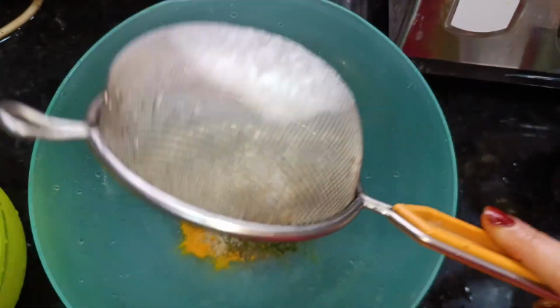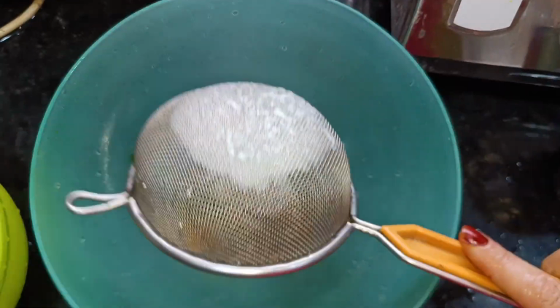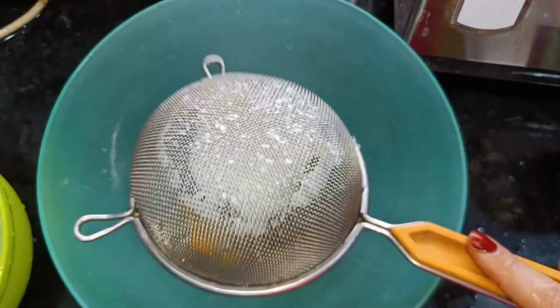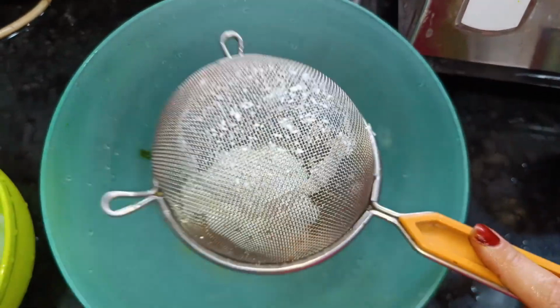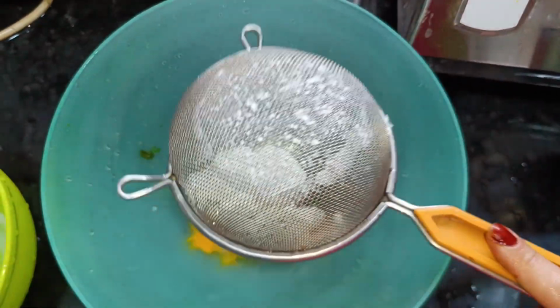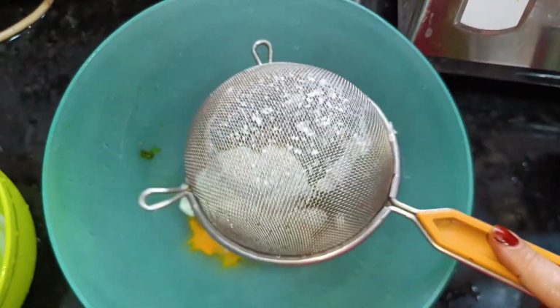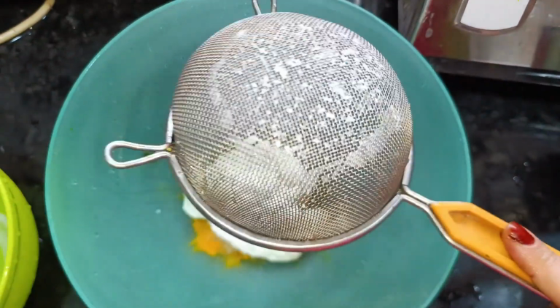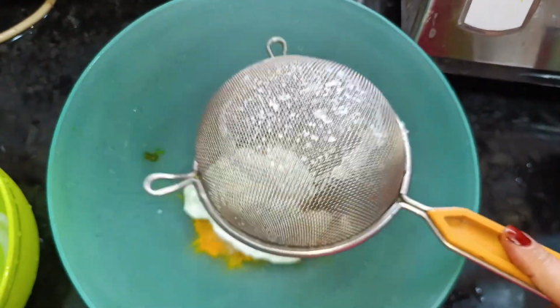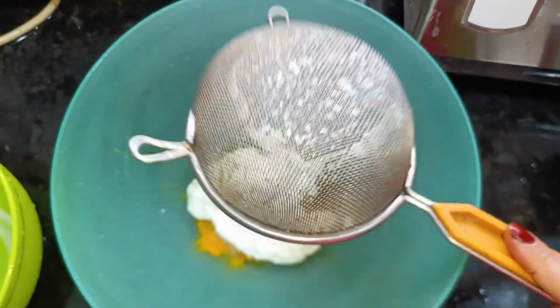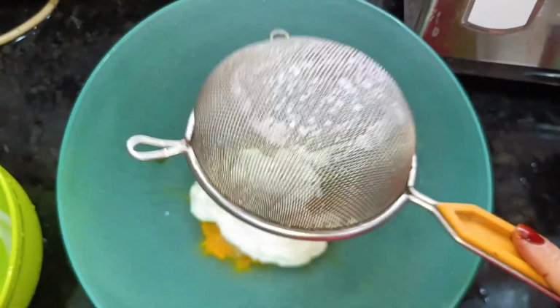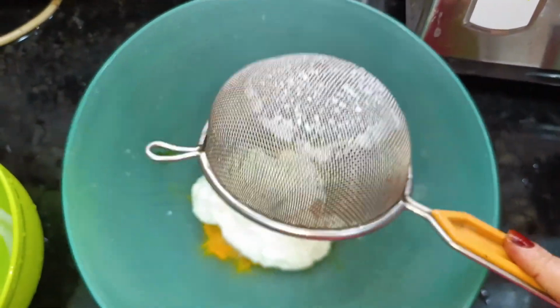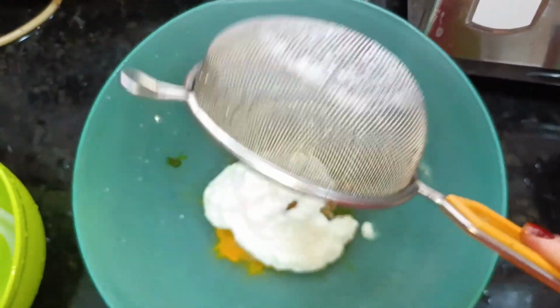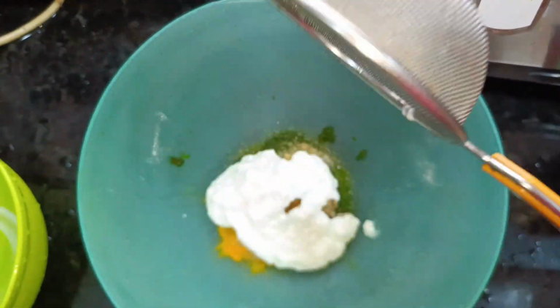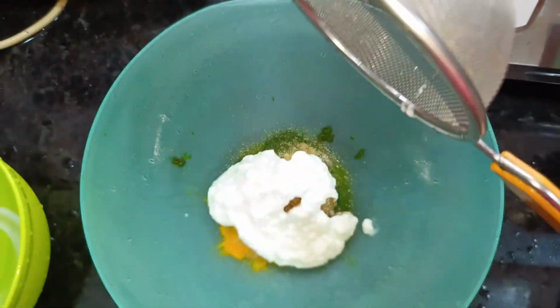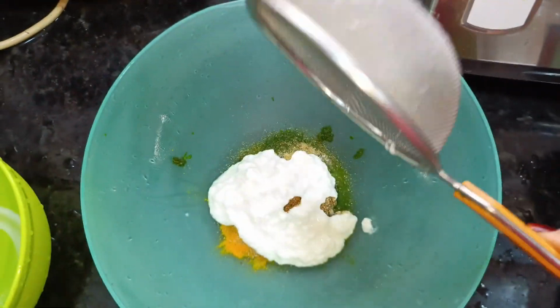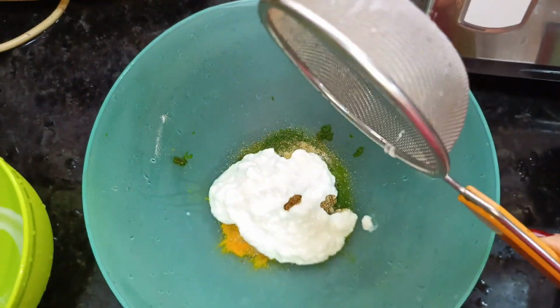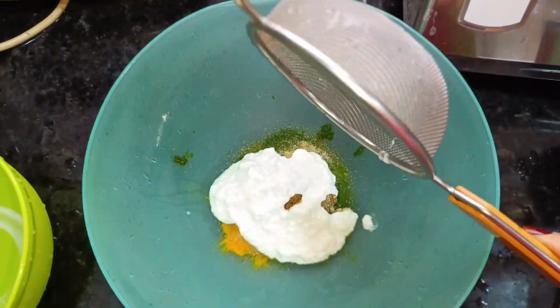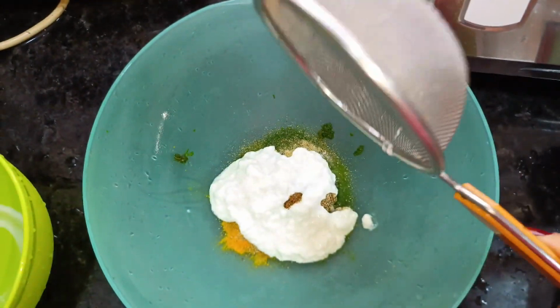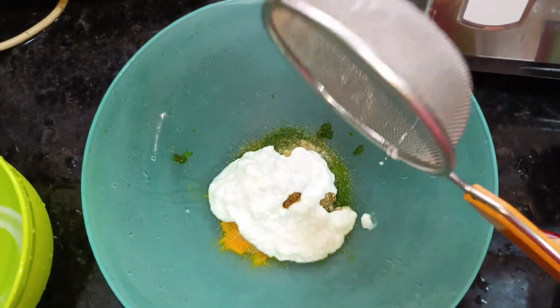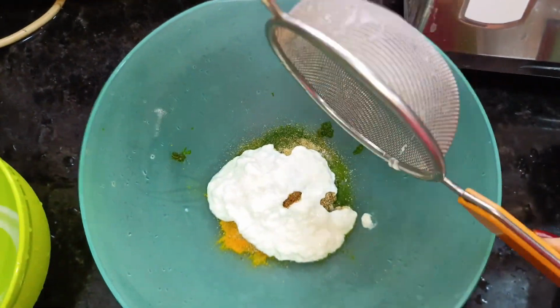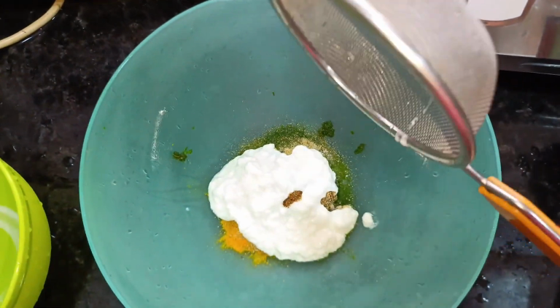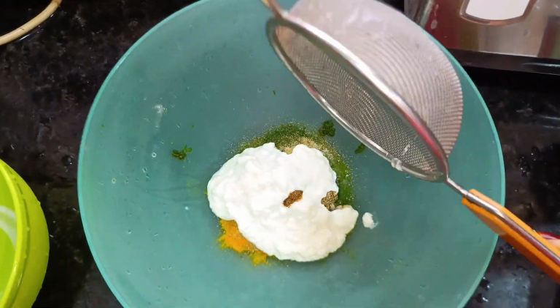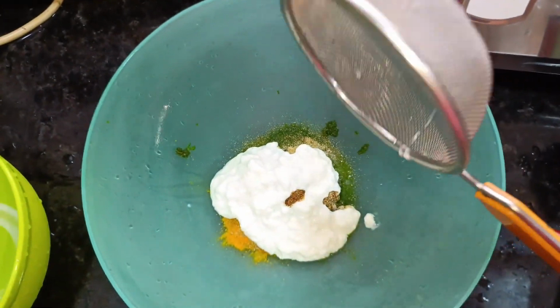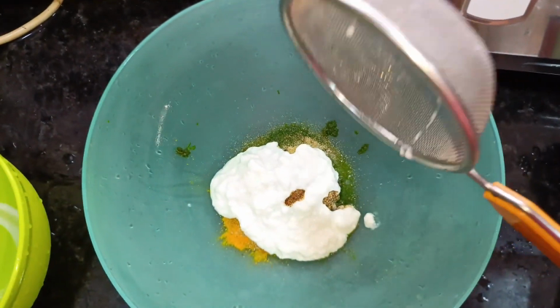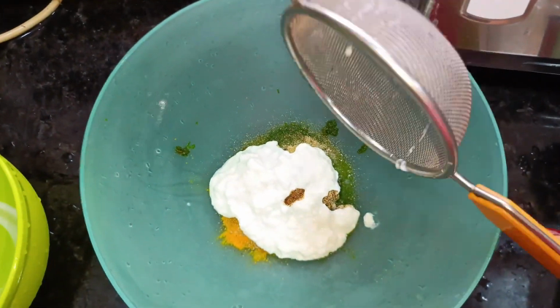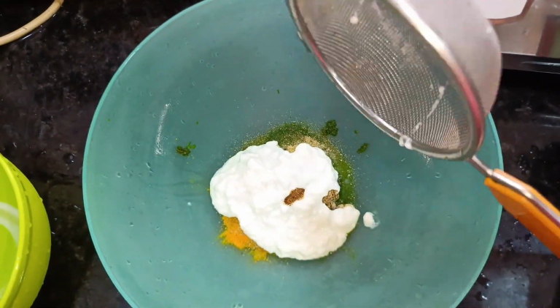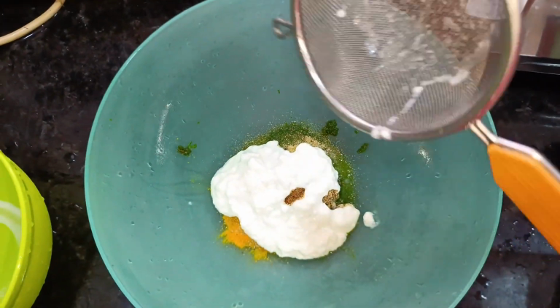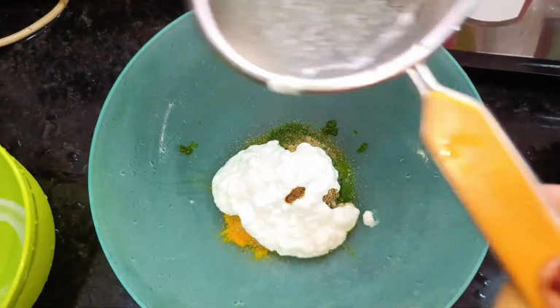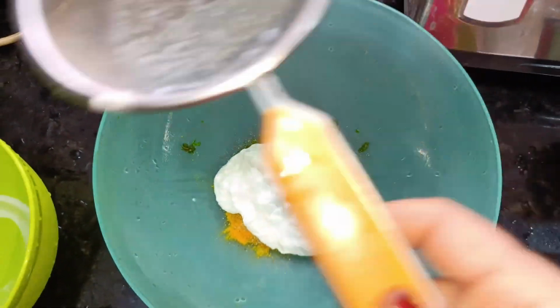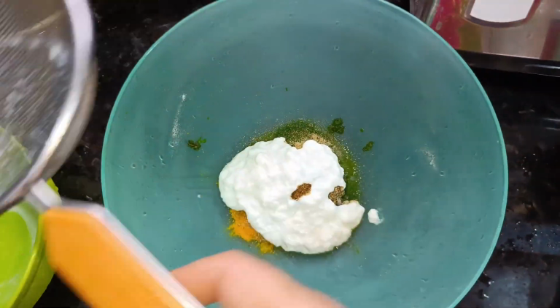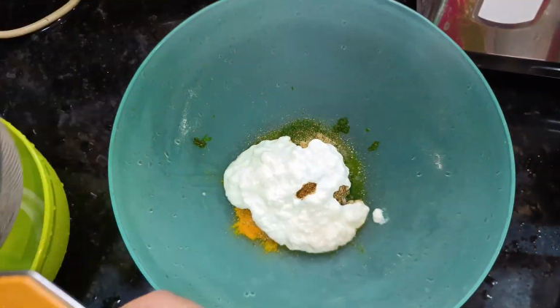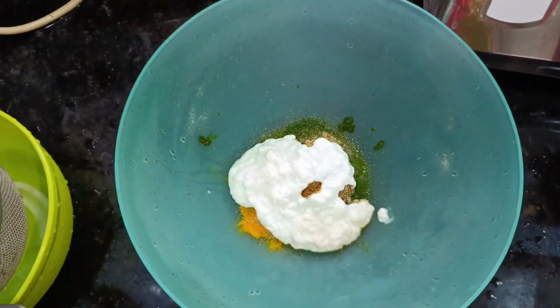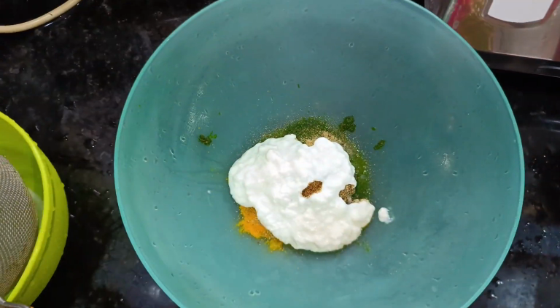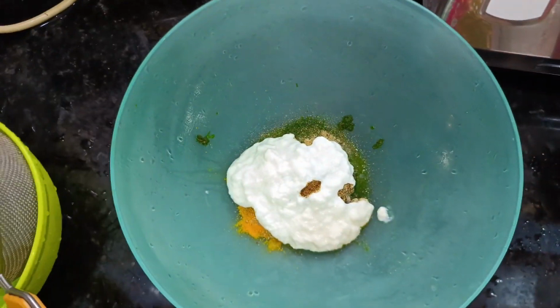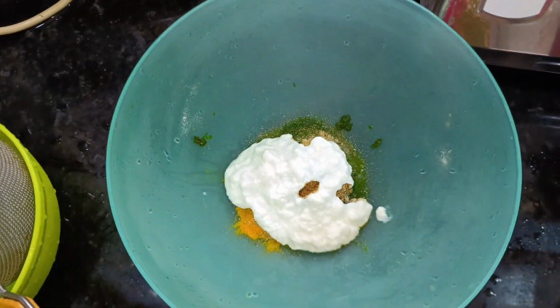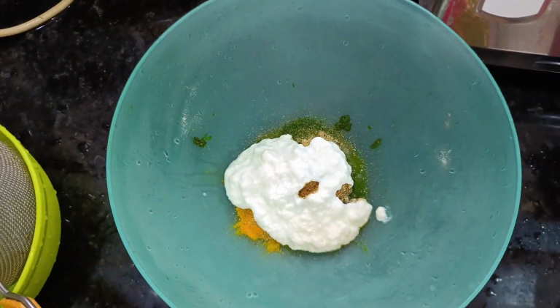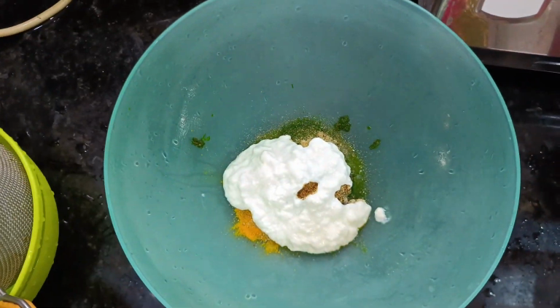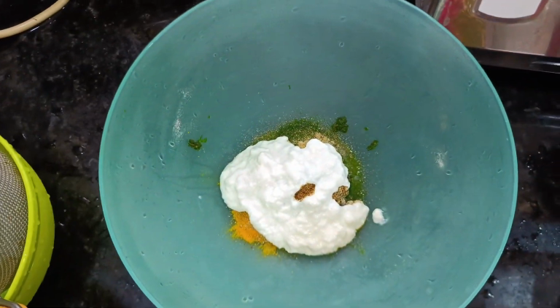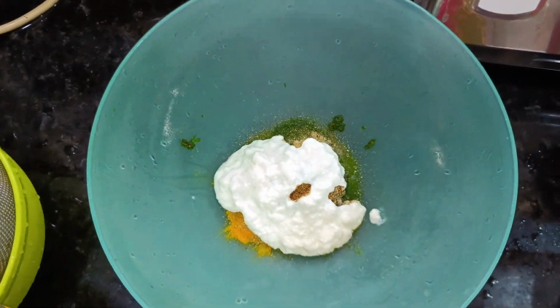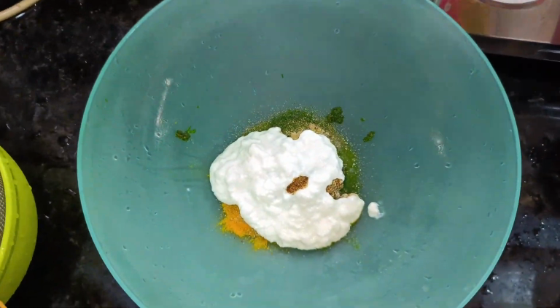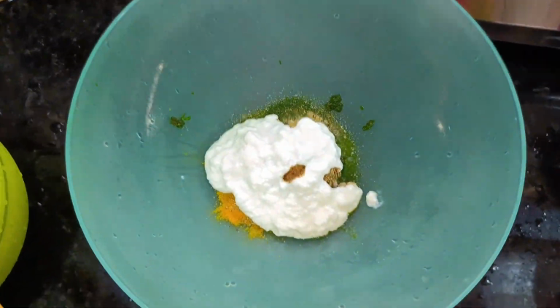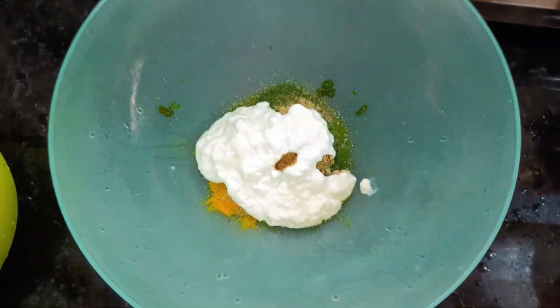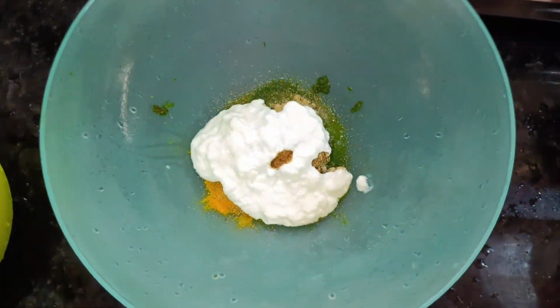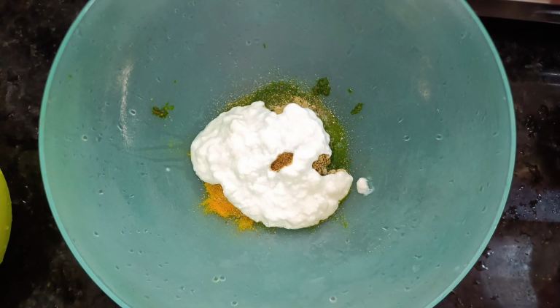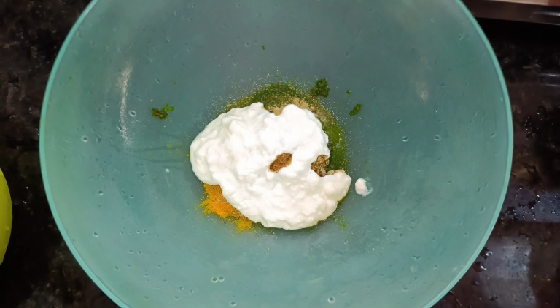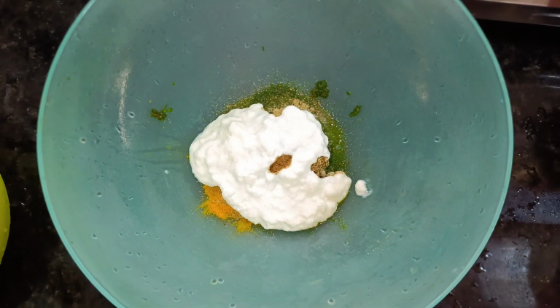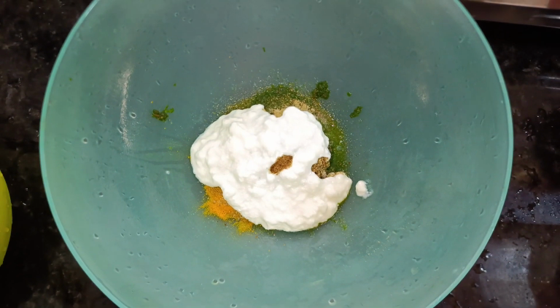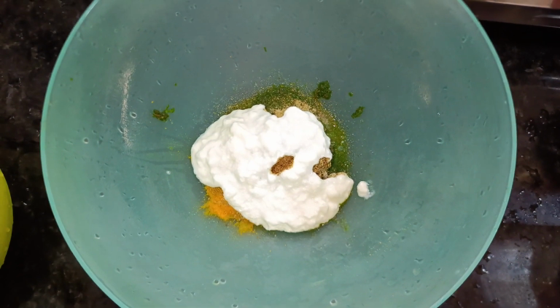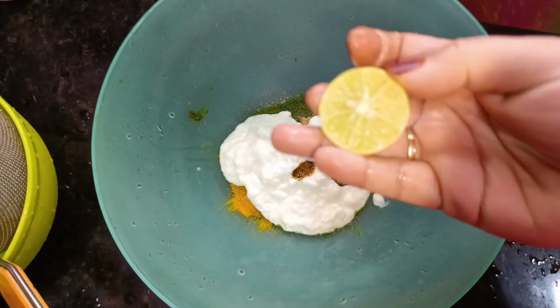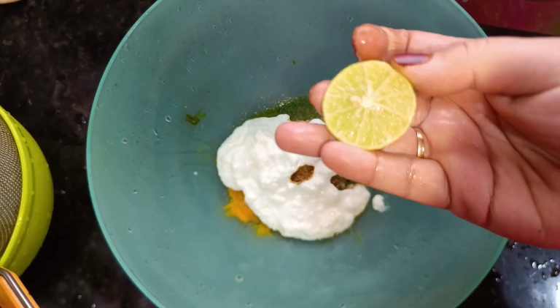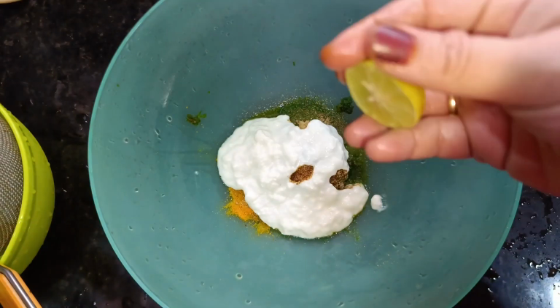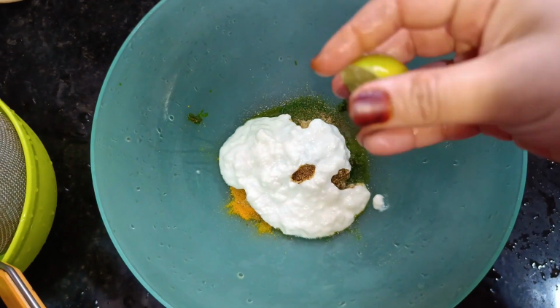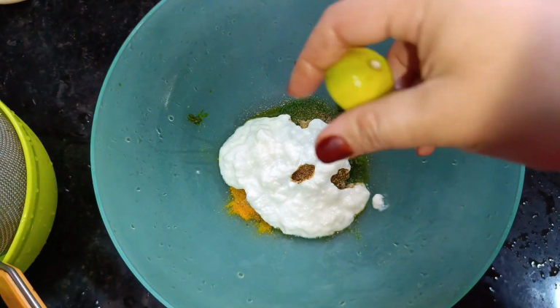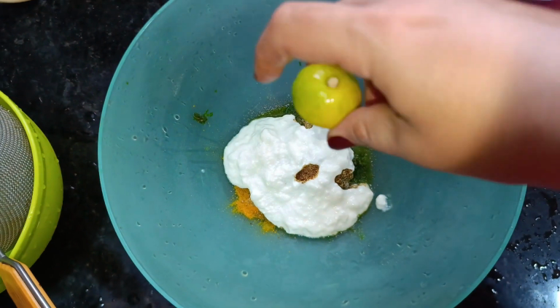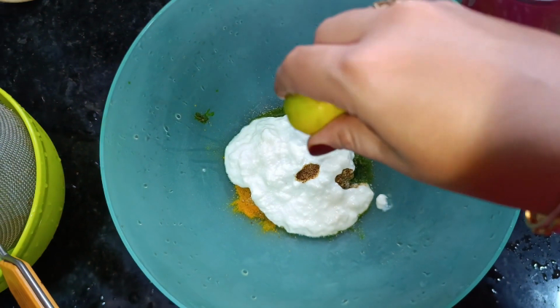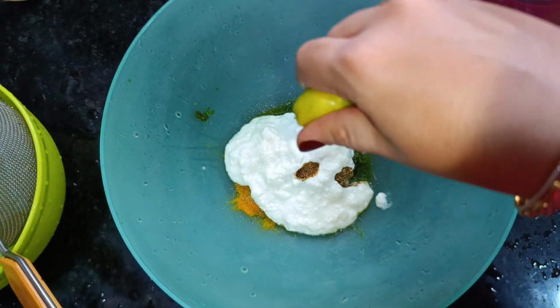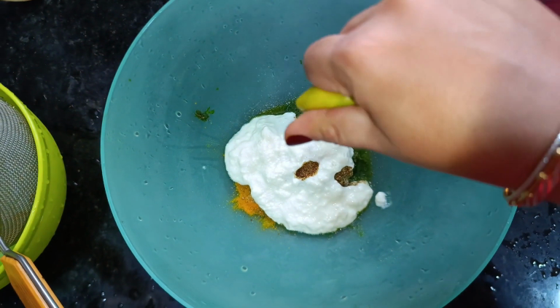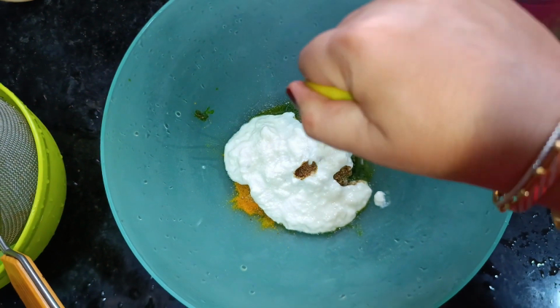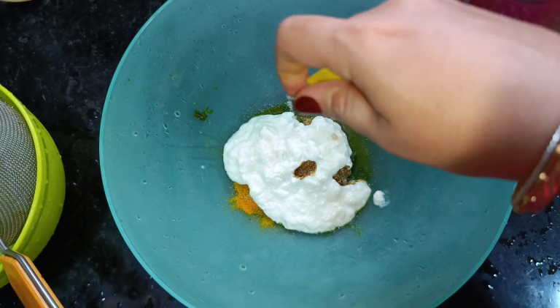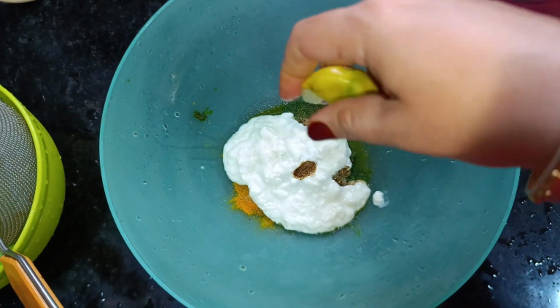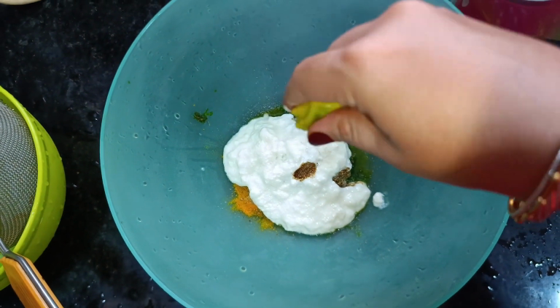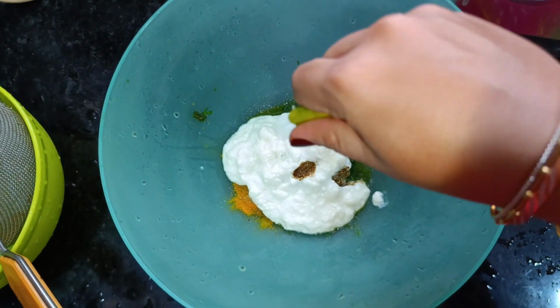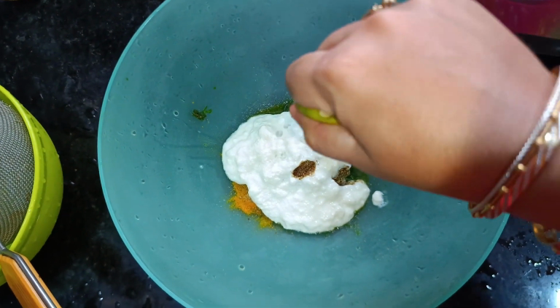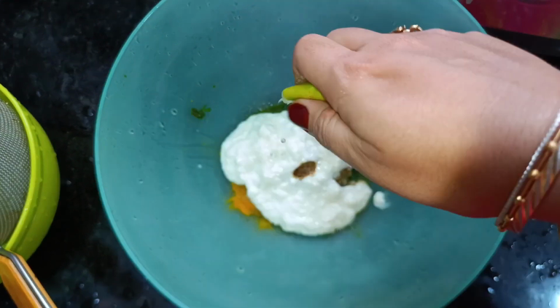I have strained the yogurt so that all of the water is removed, and we will also add 1 teaspoon of lemon juice.